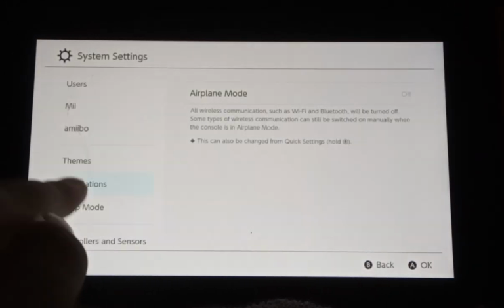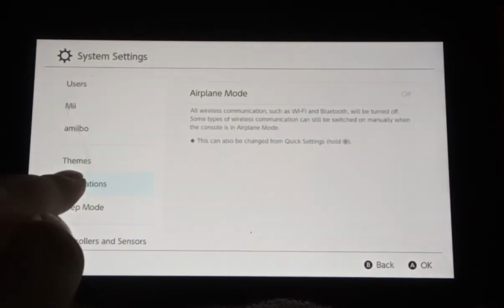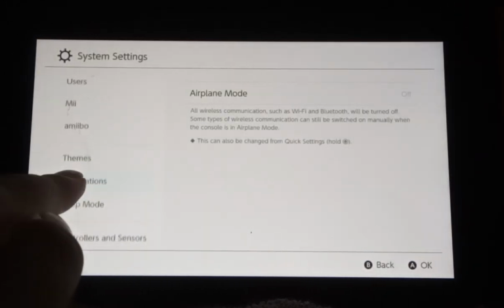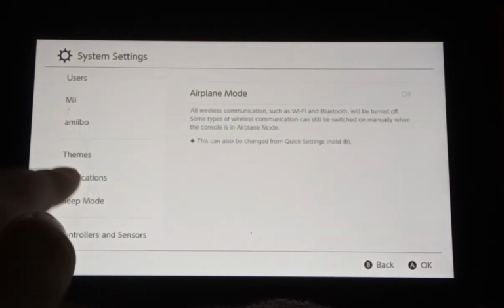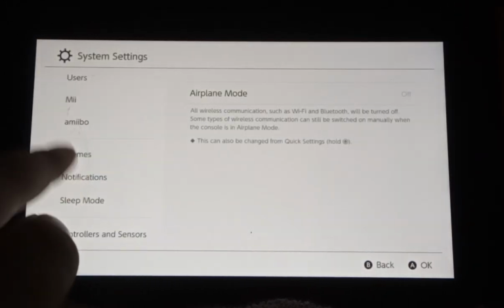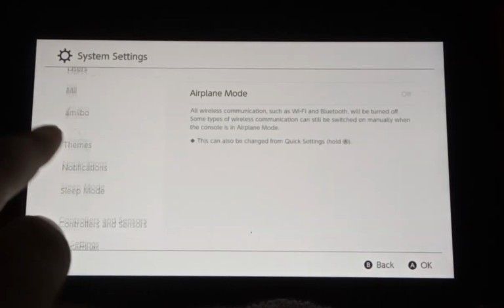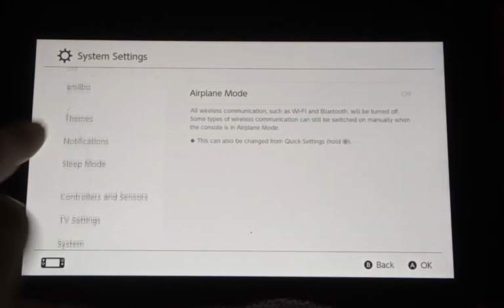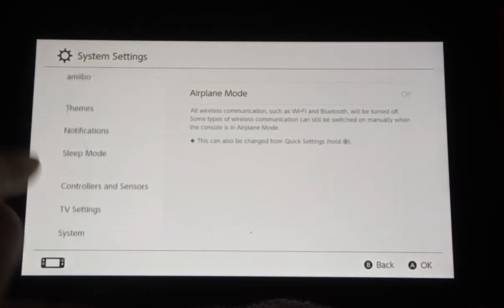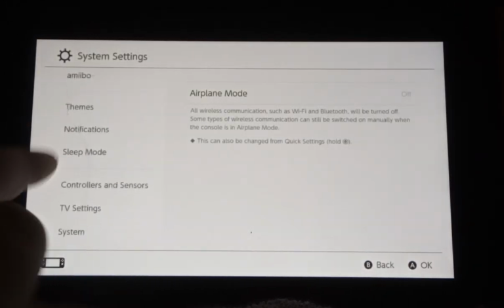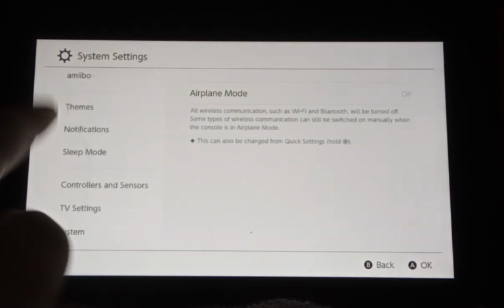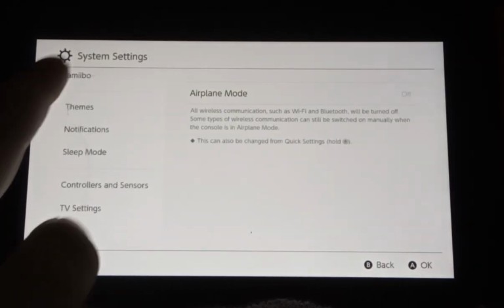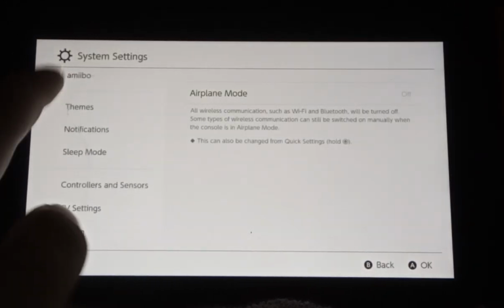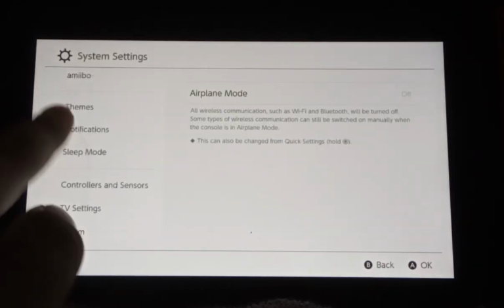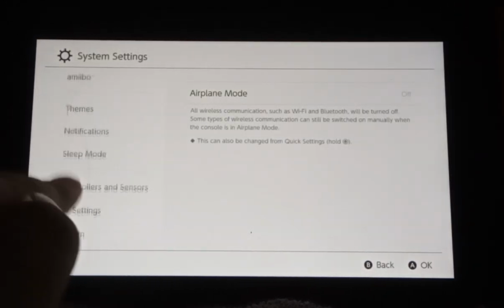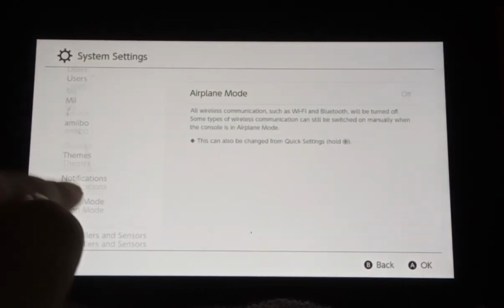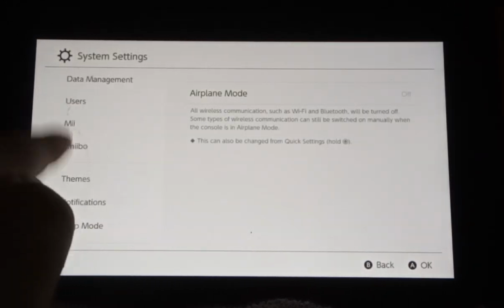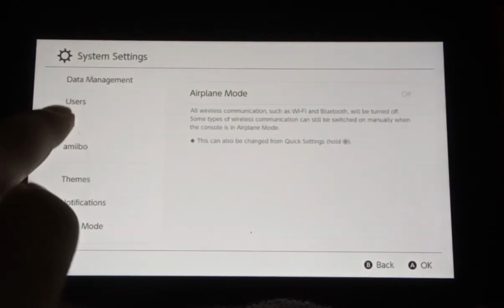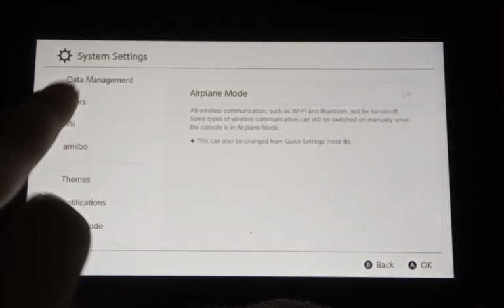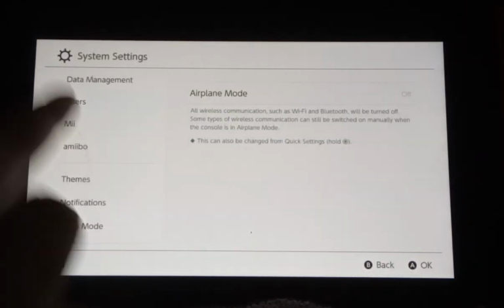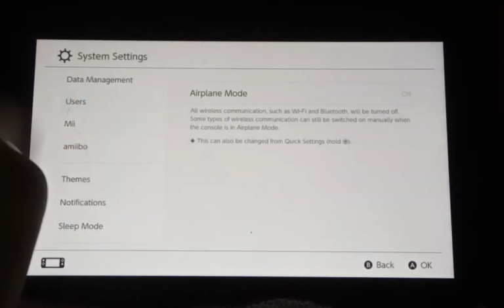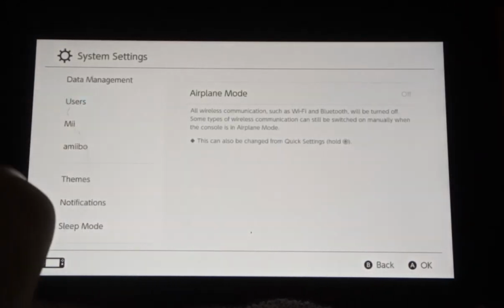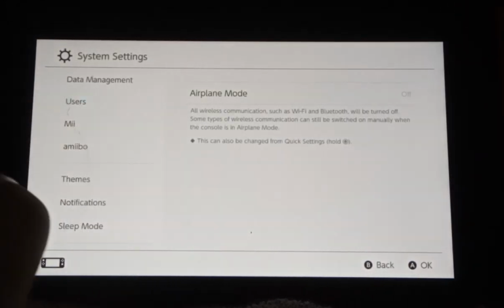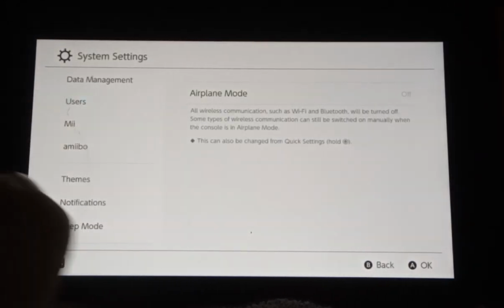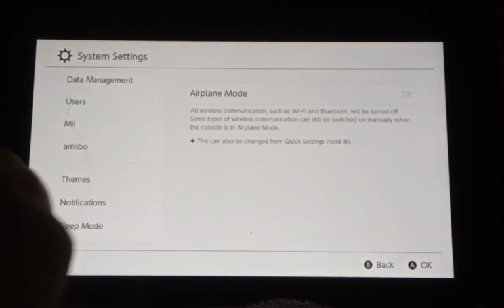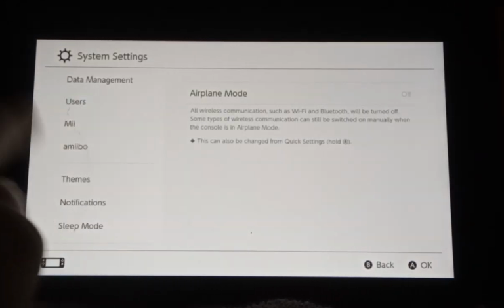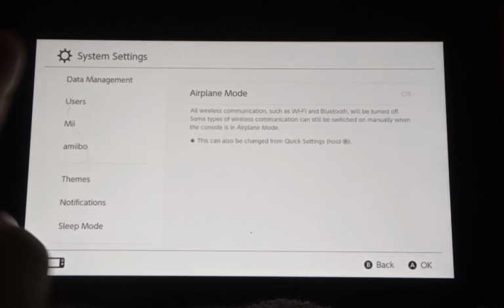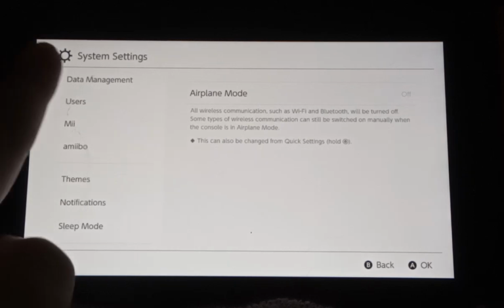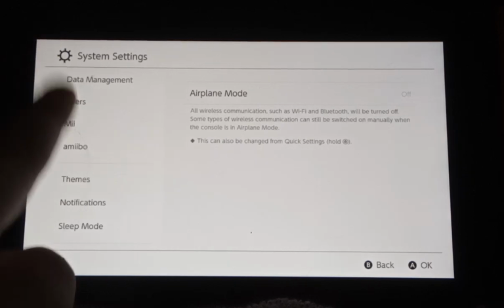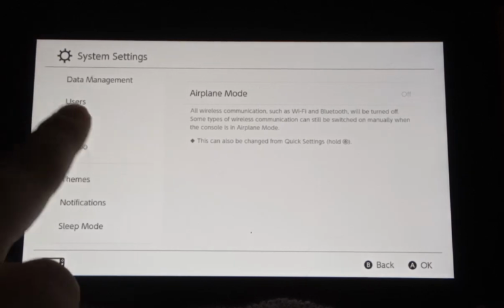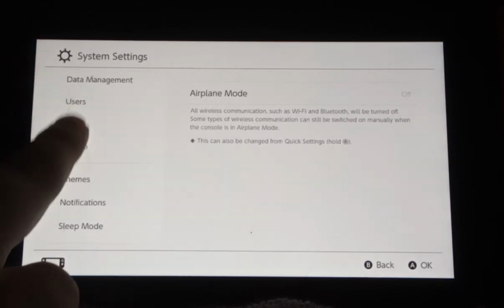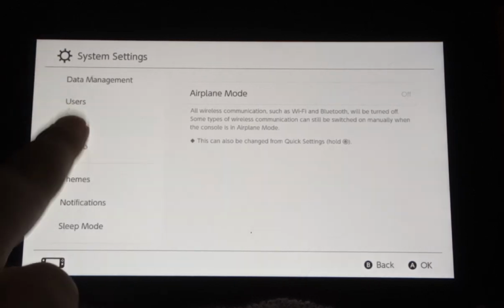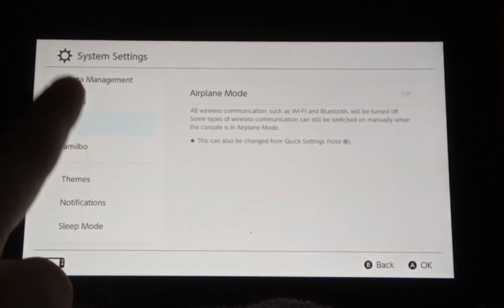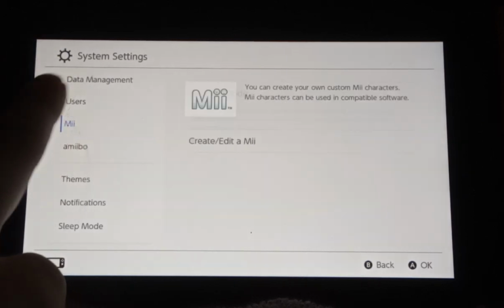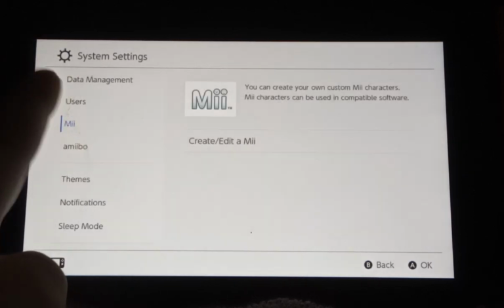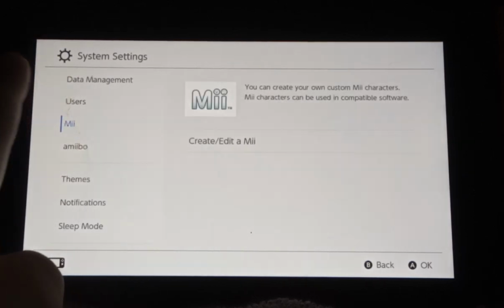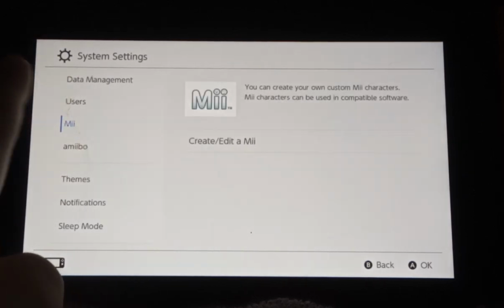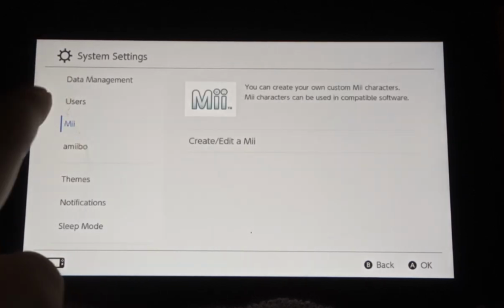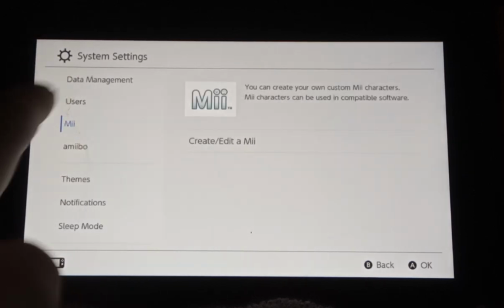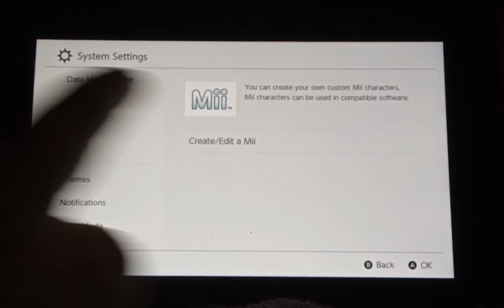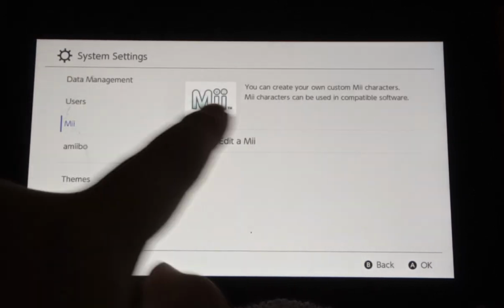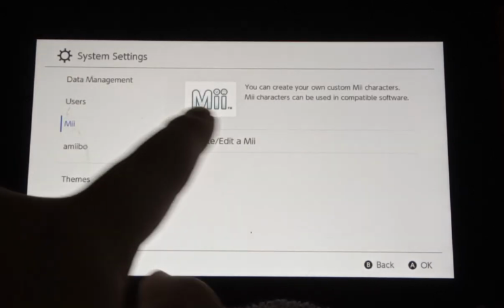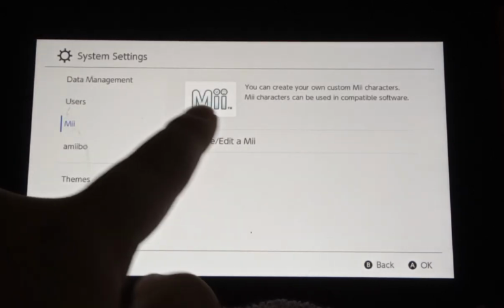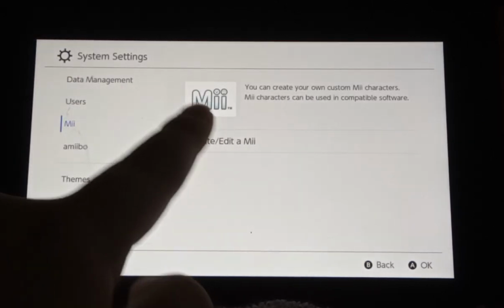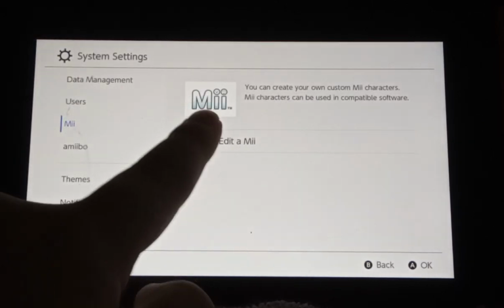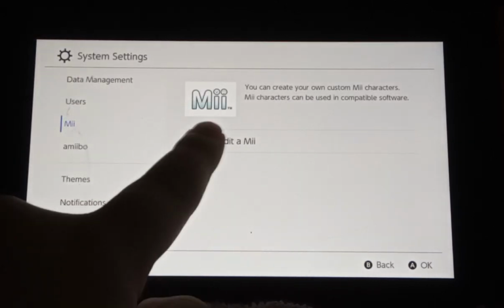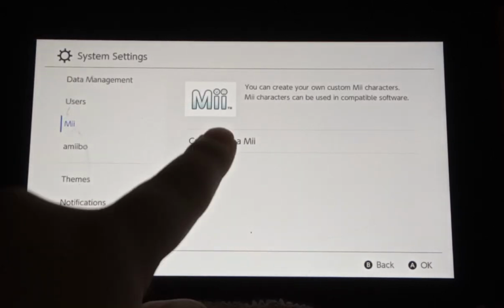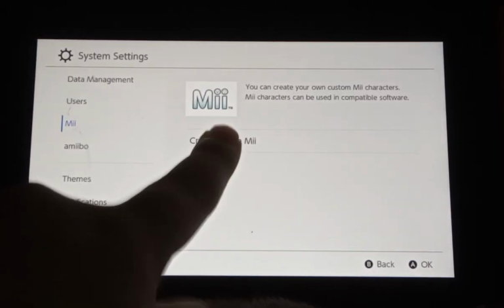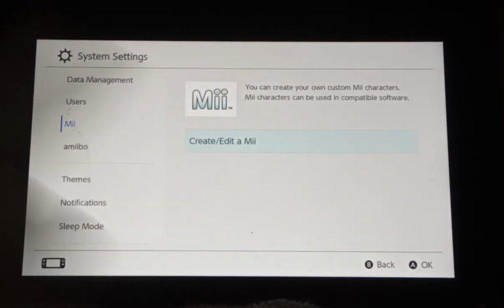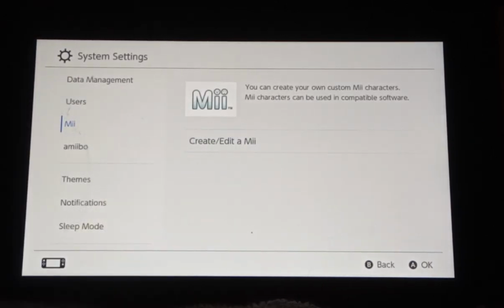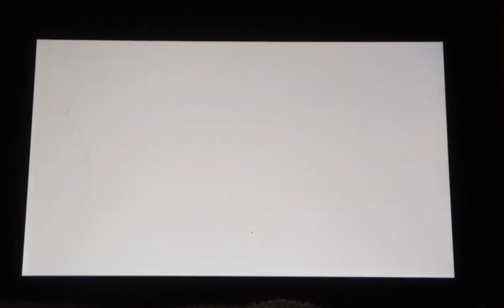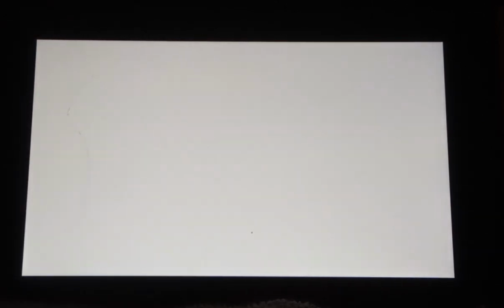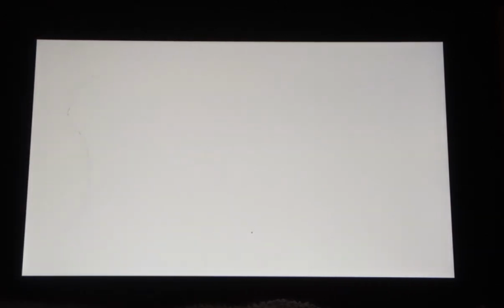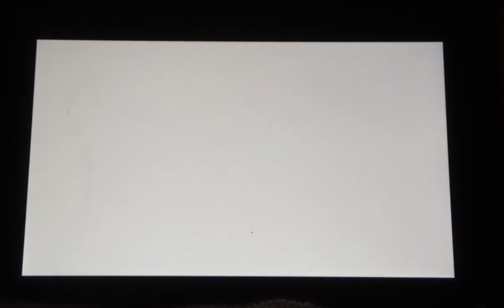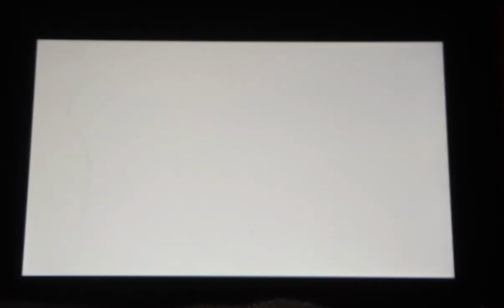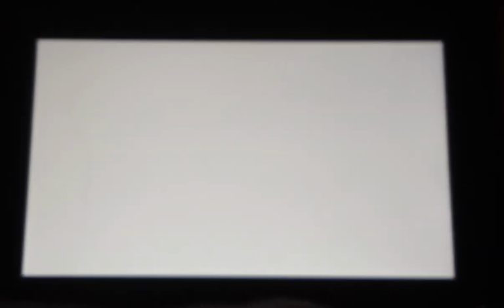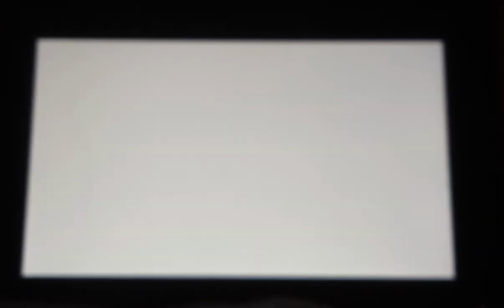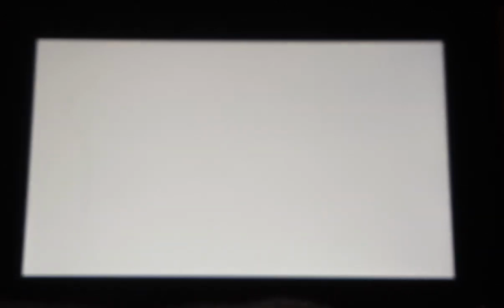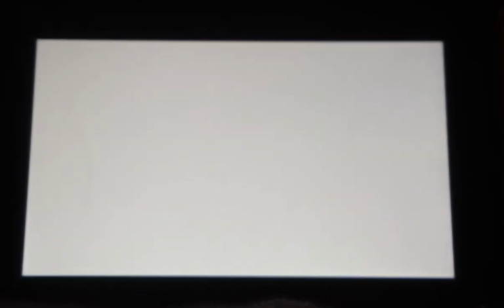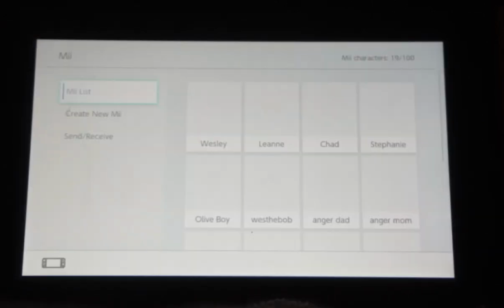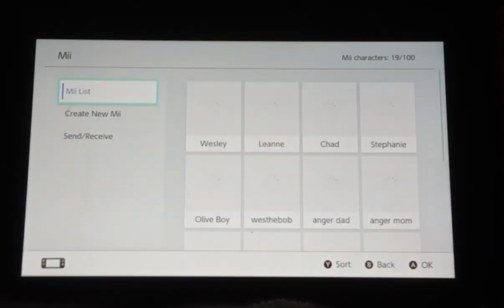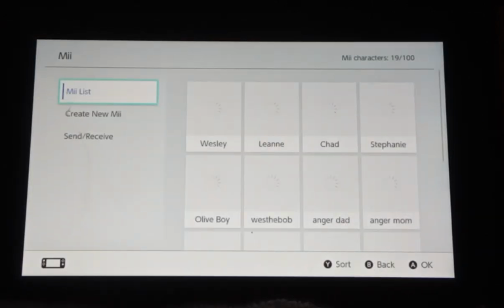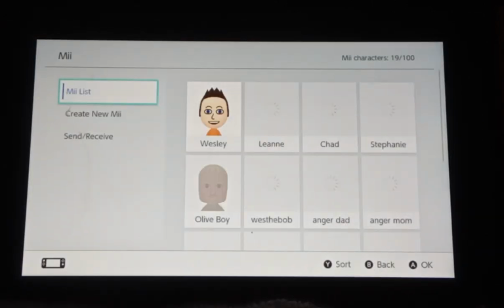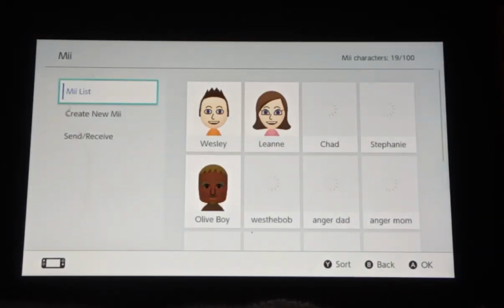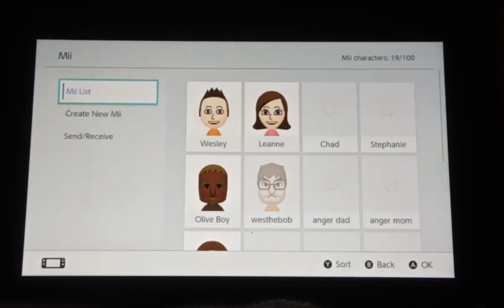Then we scroll down to Mii. Now we press Create plus Edit a Mii.